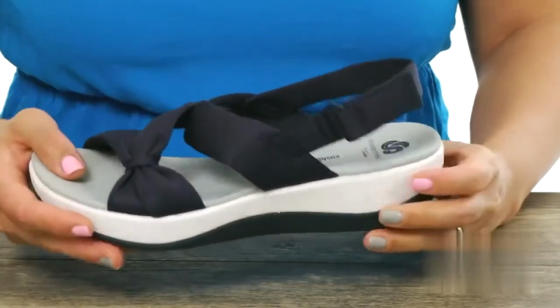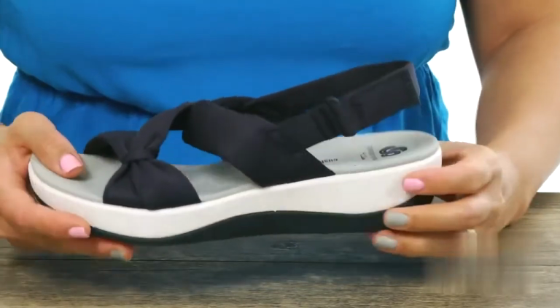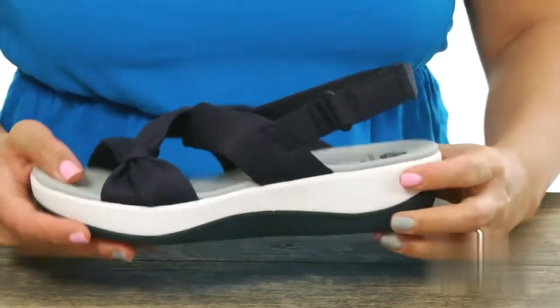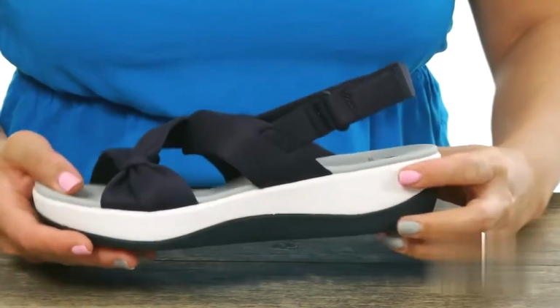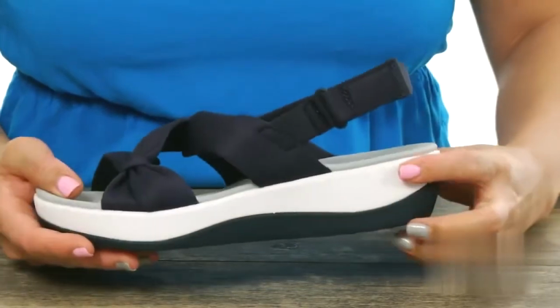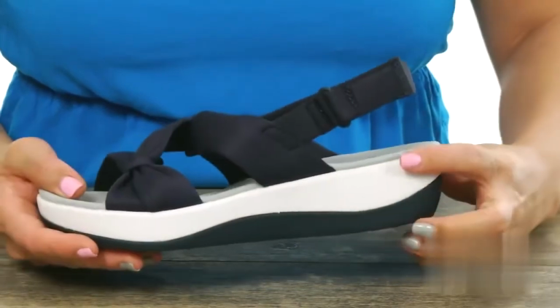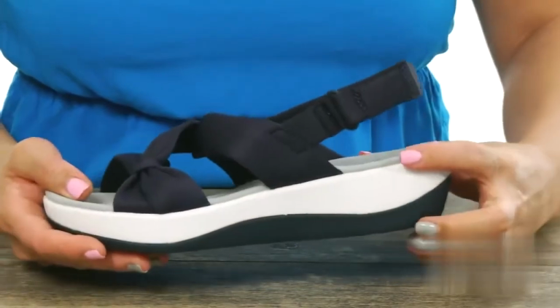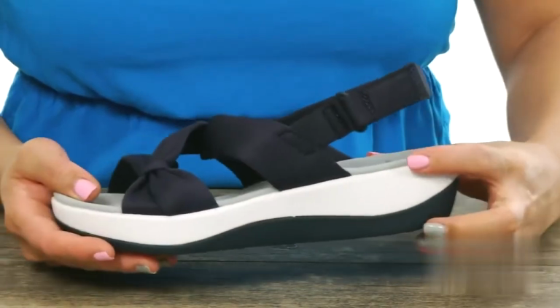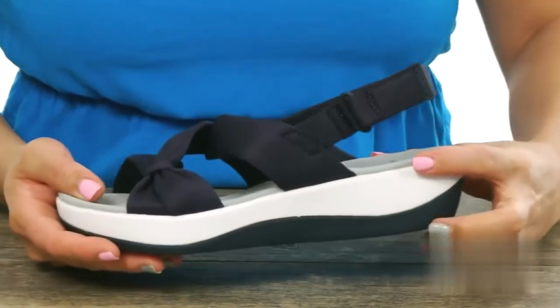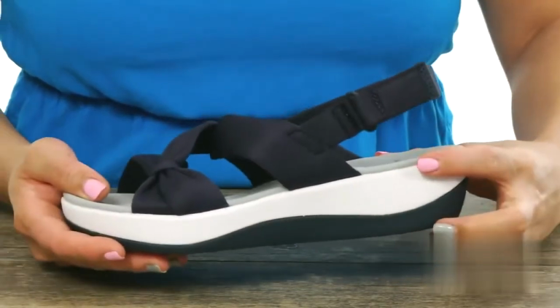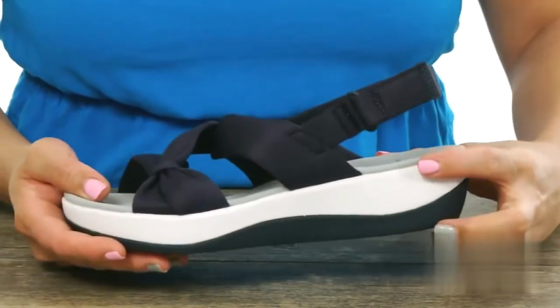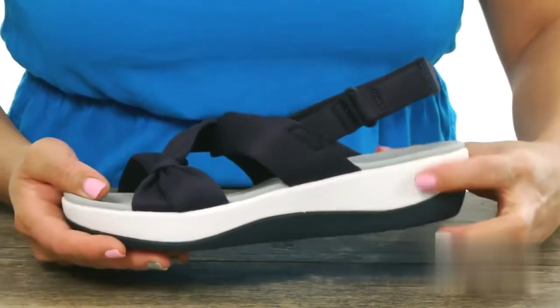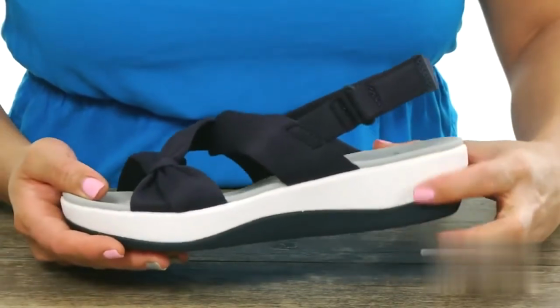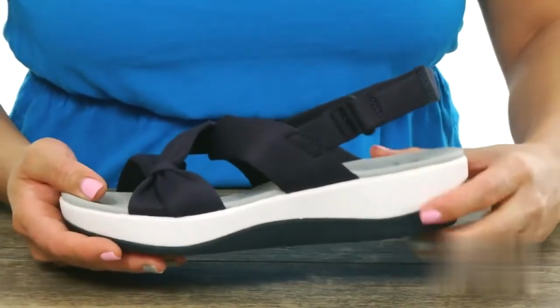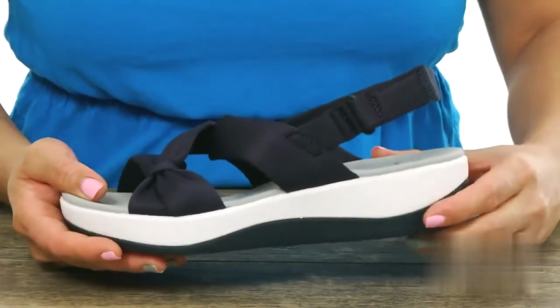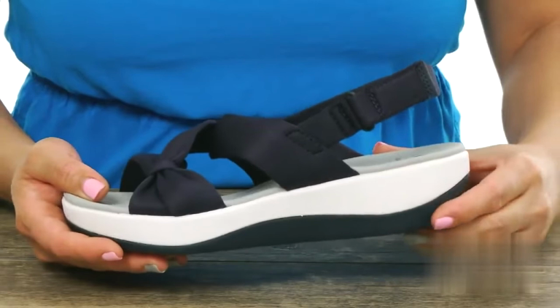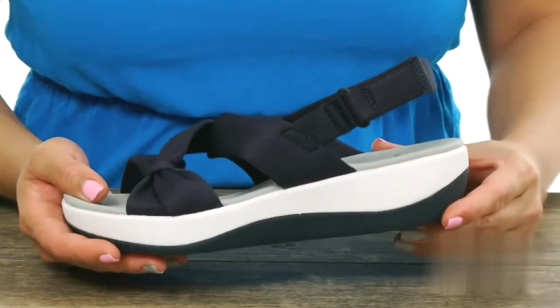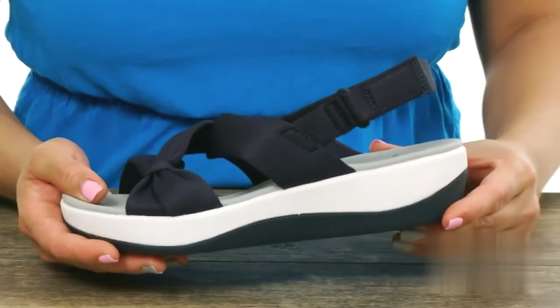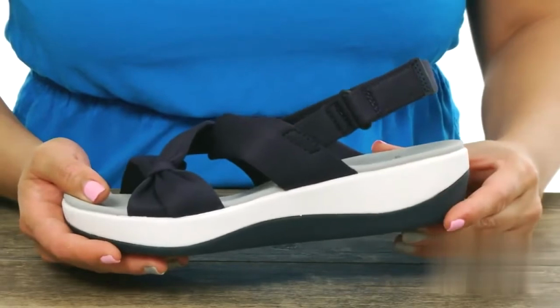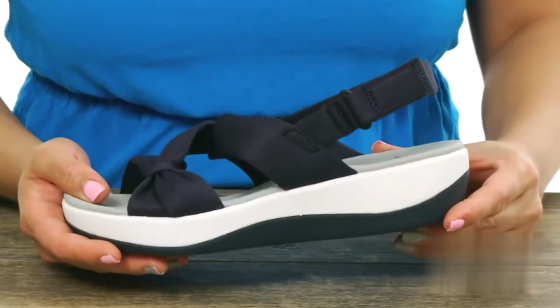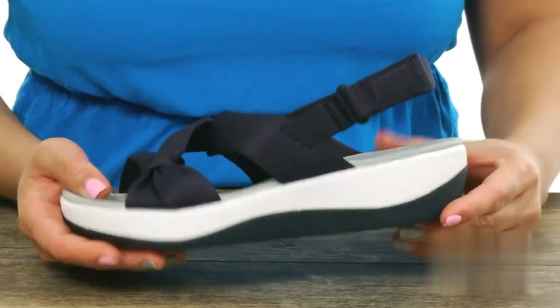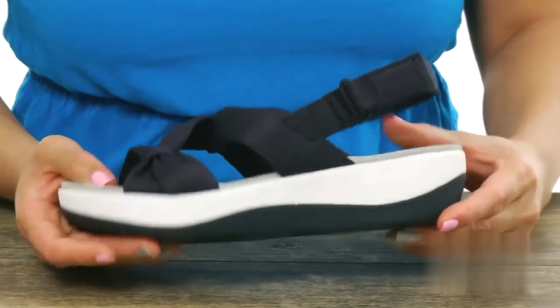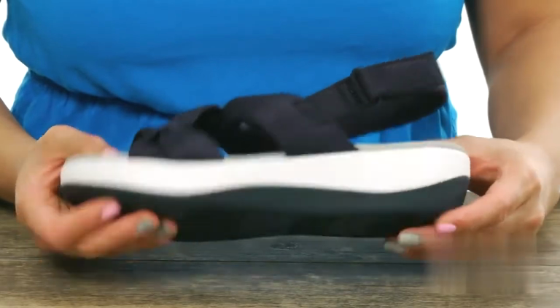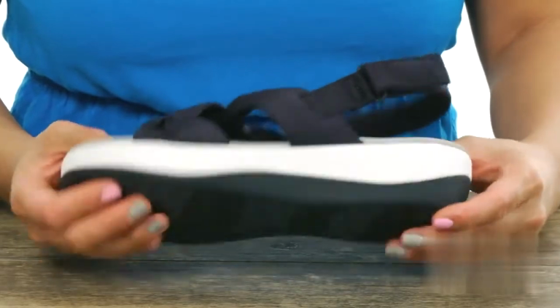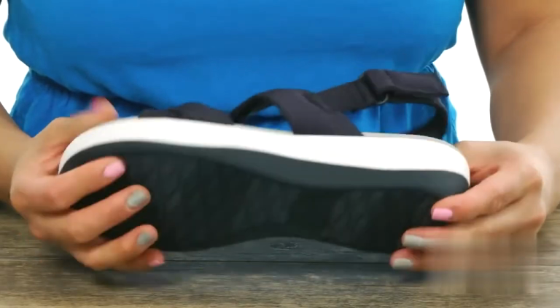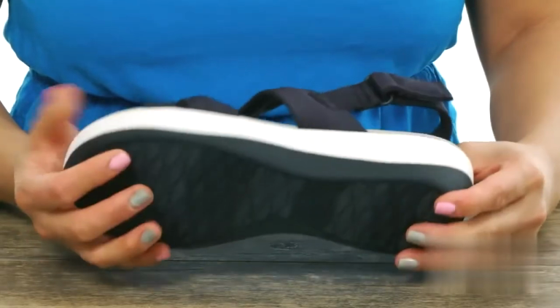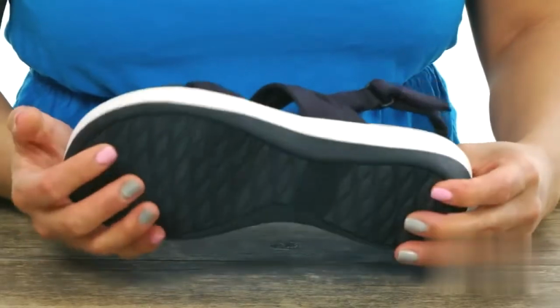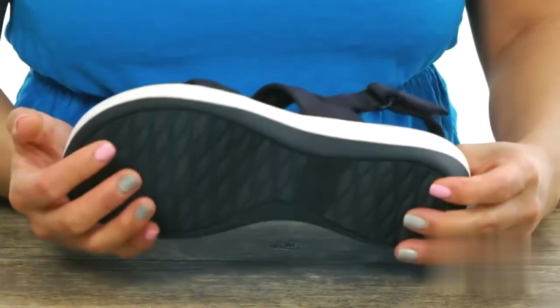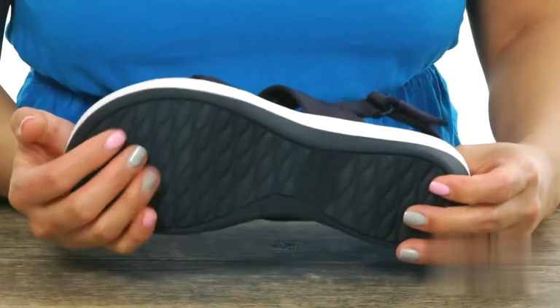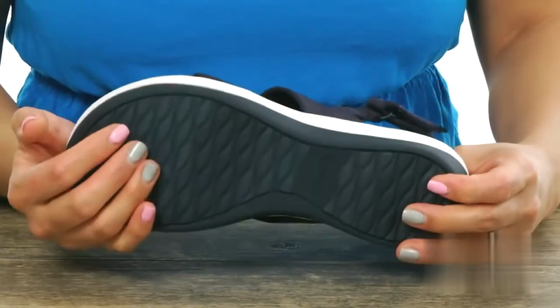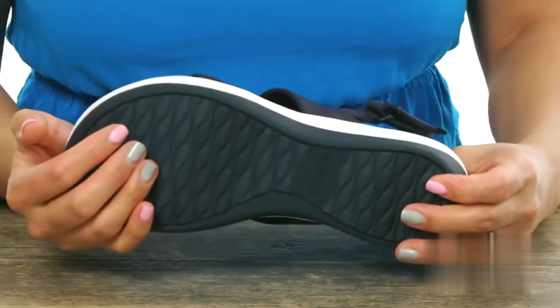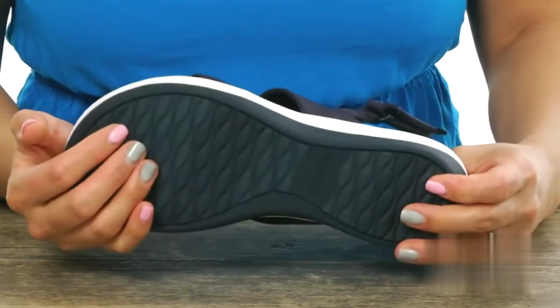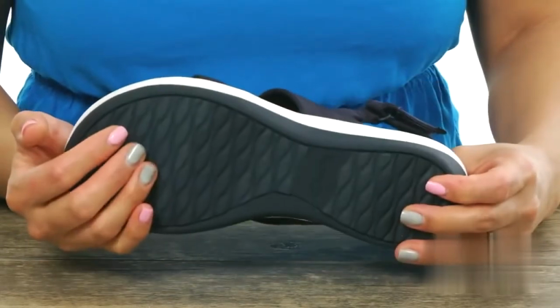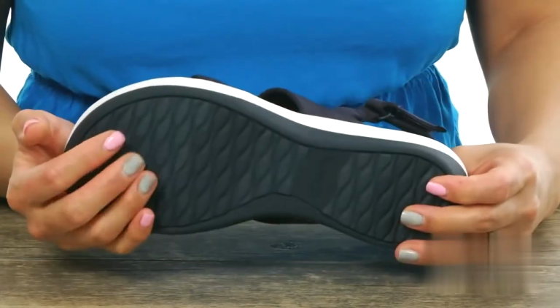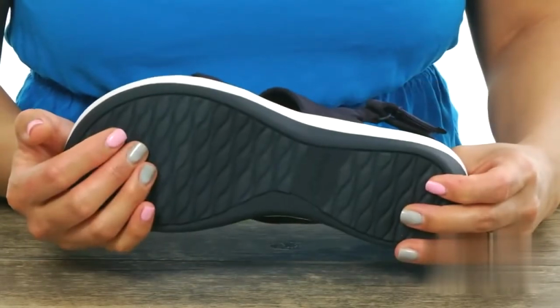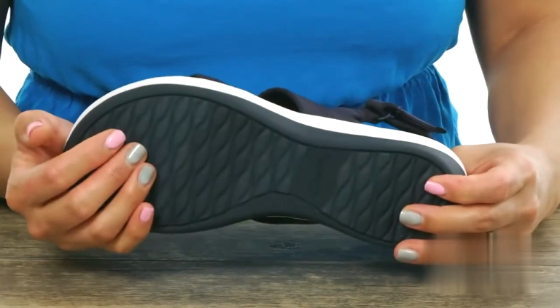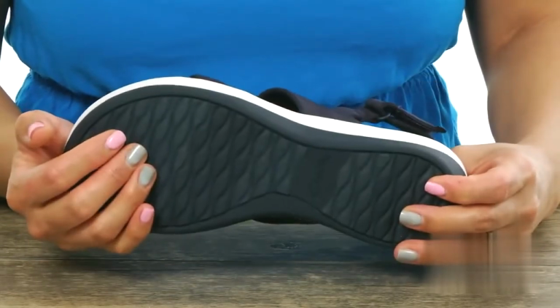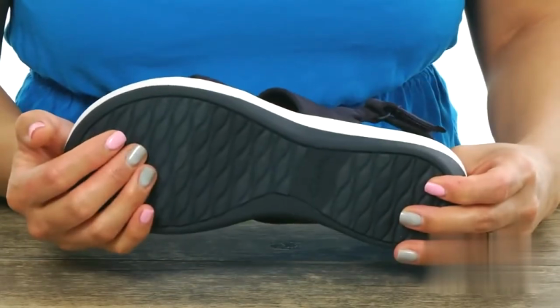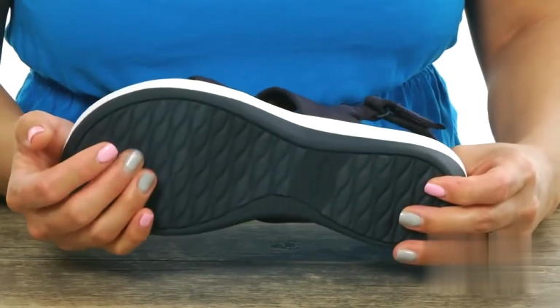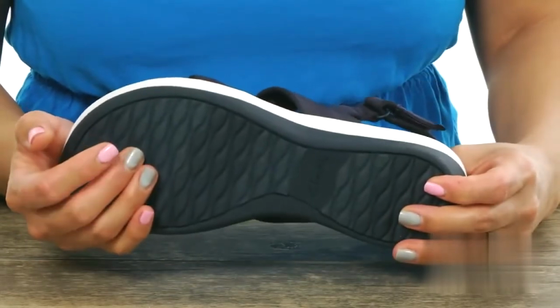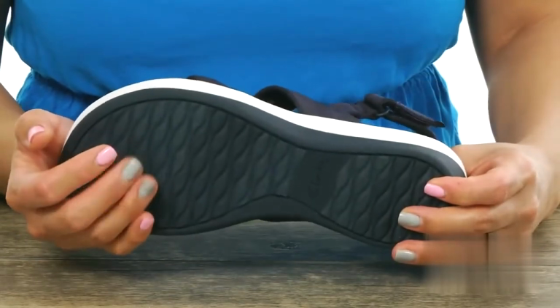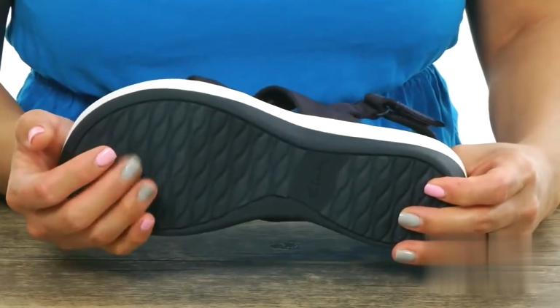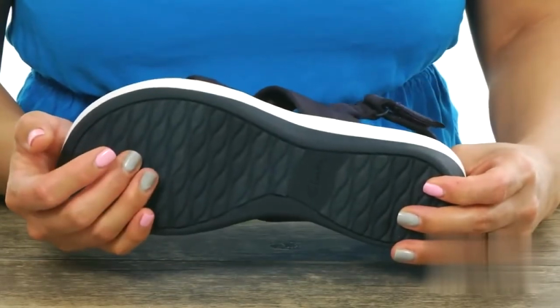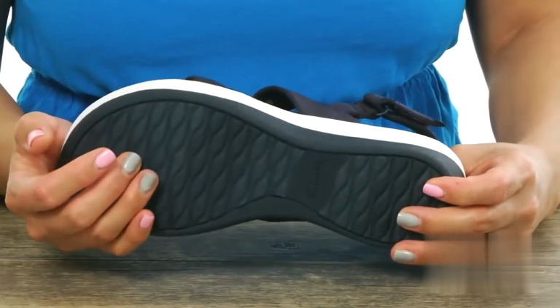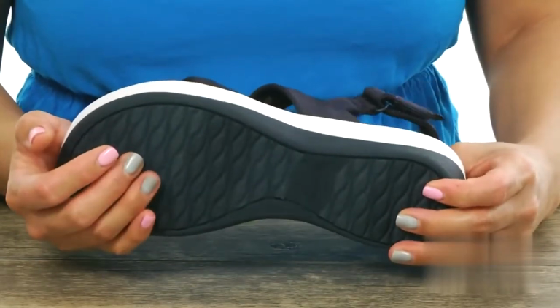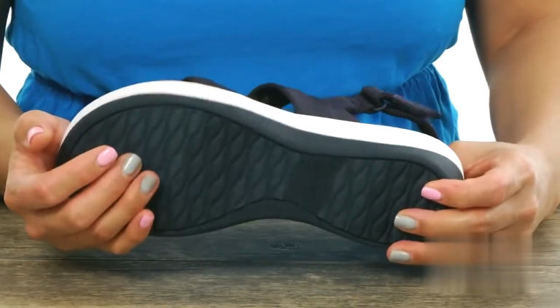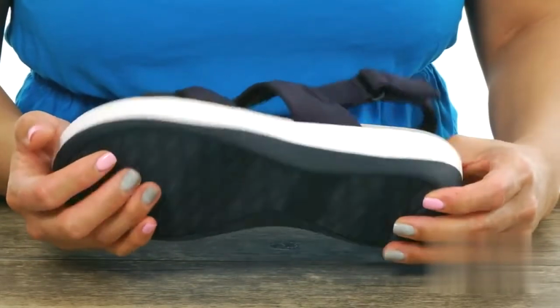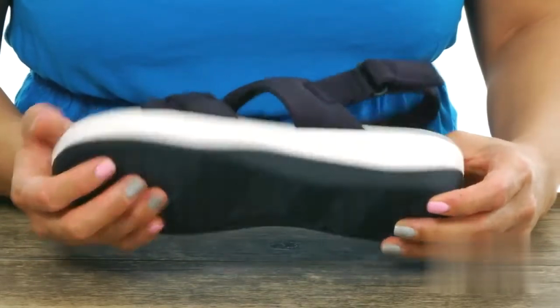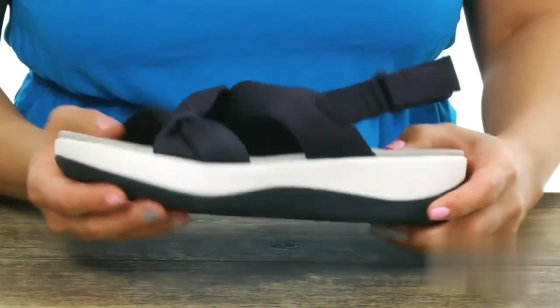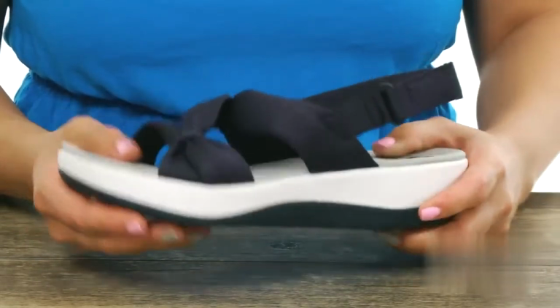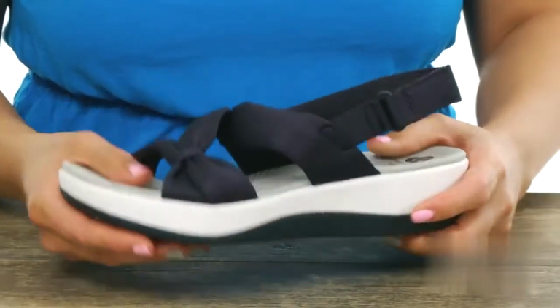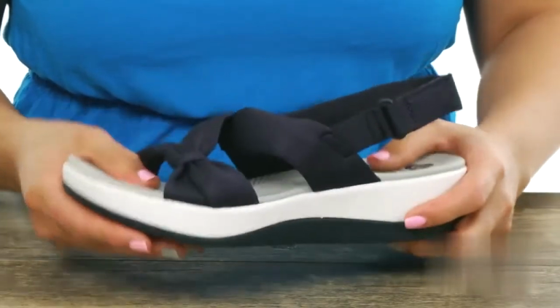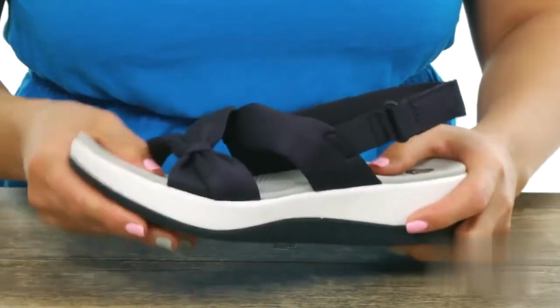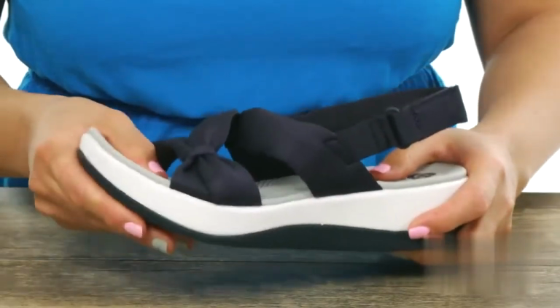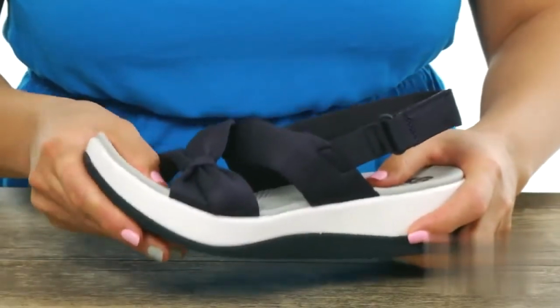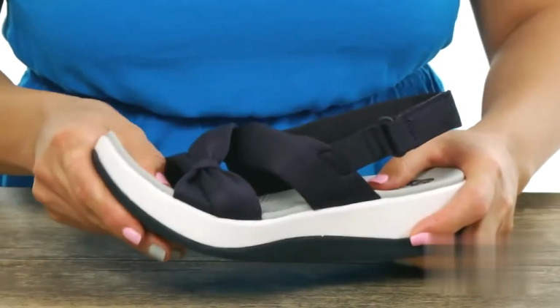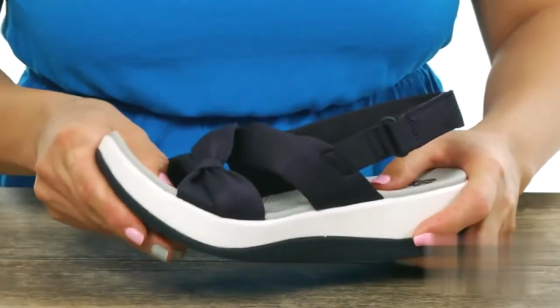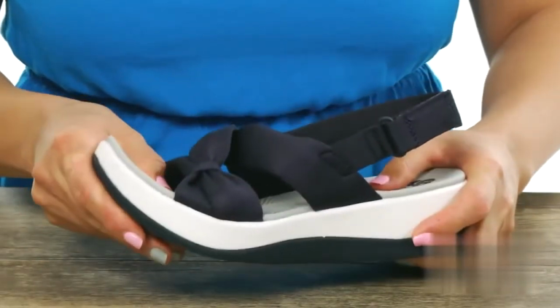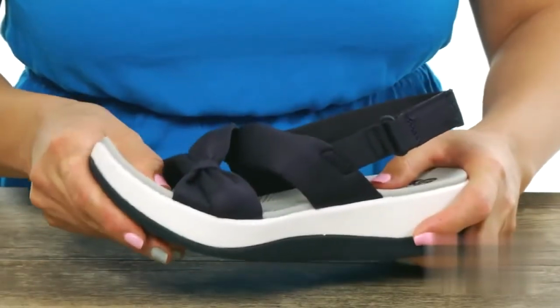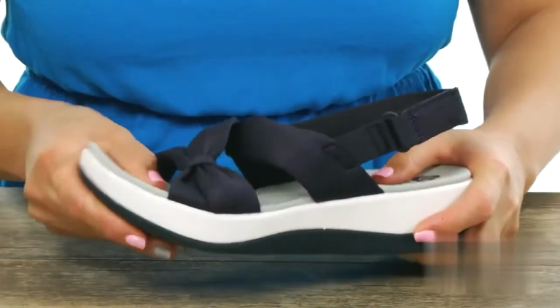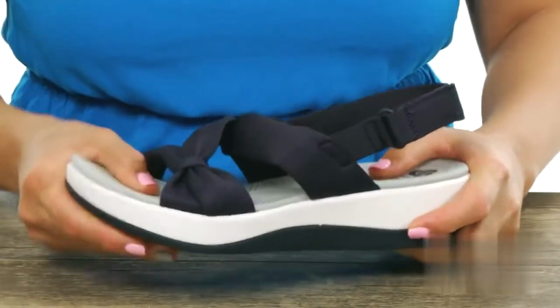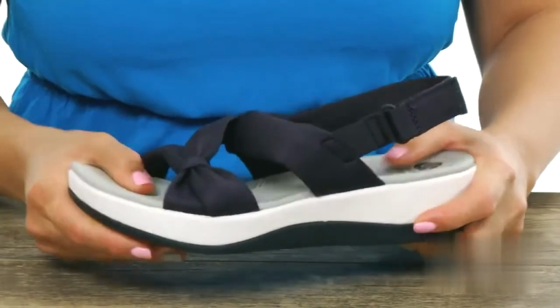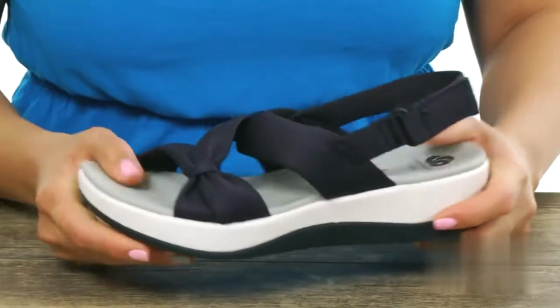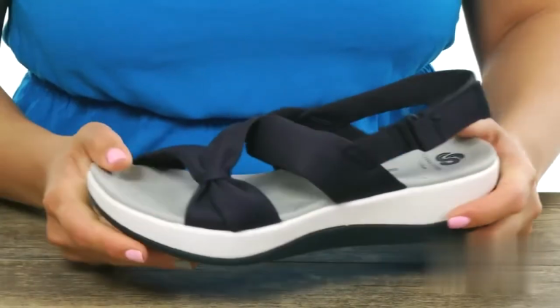There's also this little height to that midsole and it's sitting on top of this lightweight and durable TPR outsole that has some great flex to it.